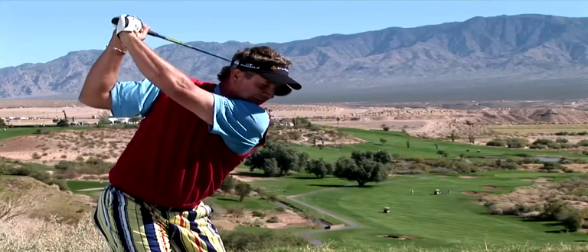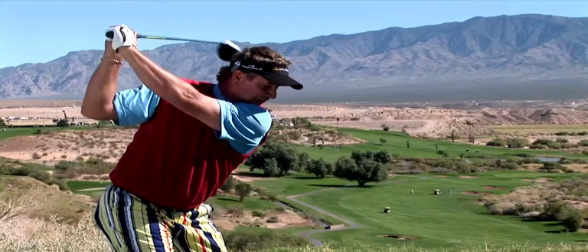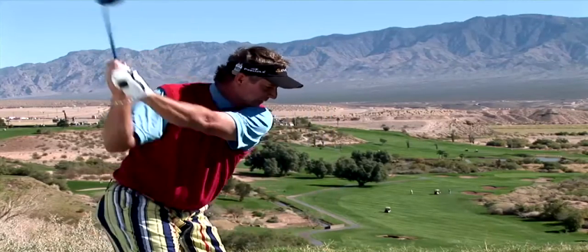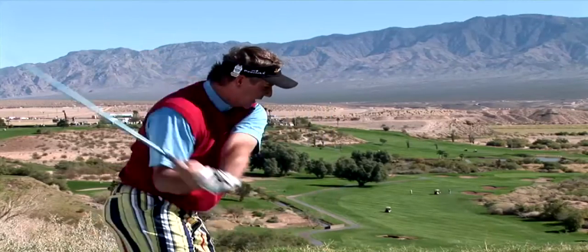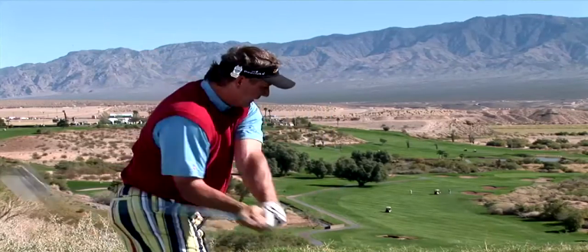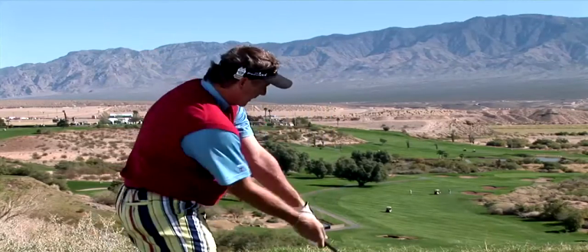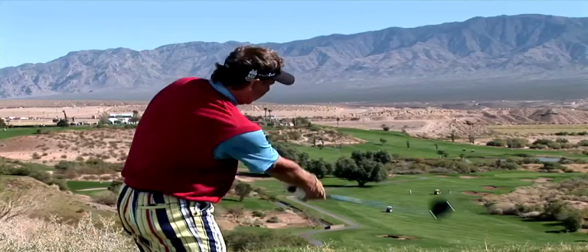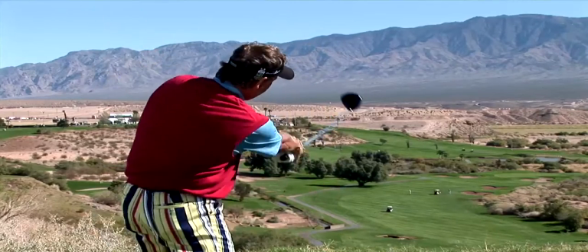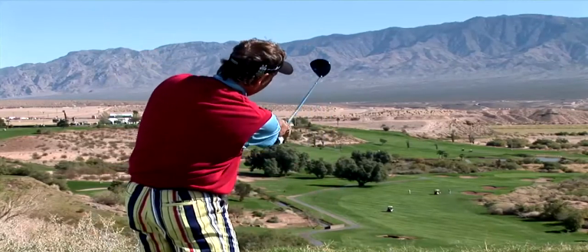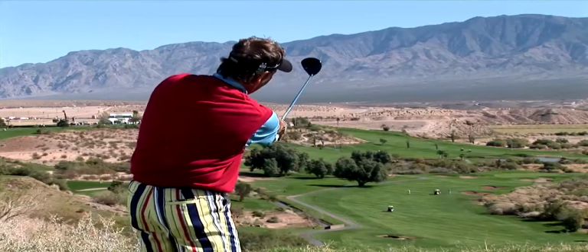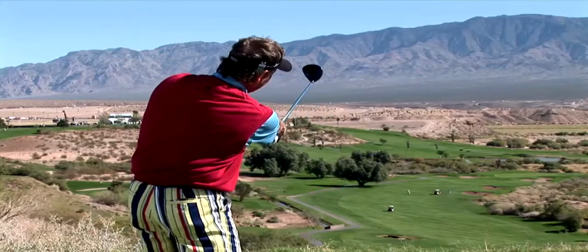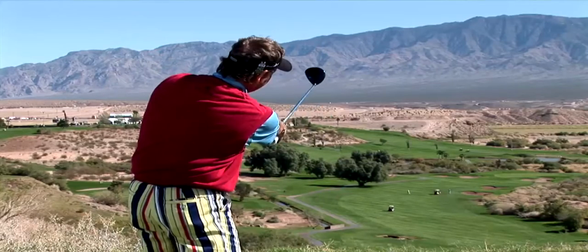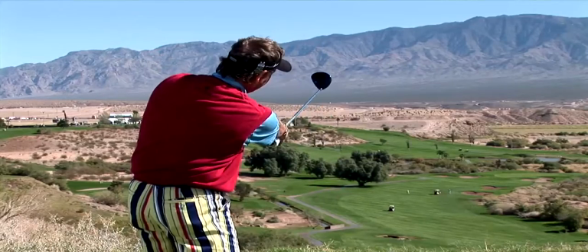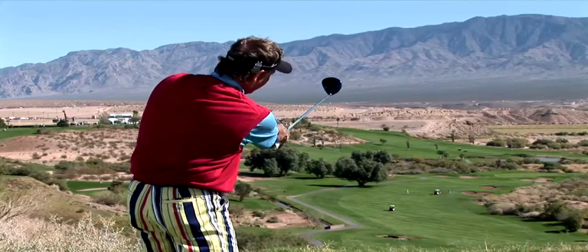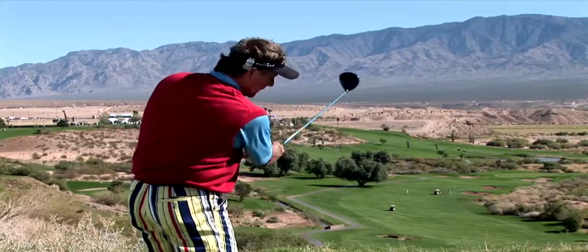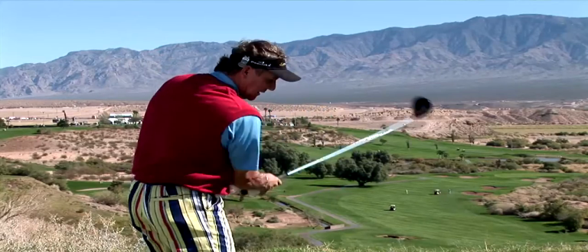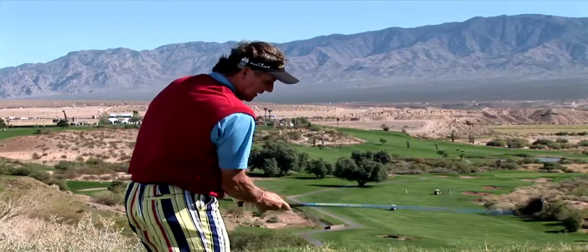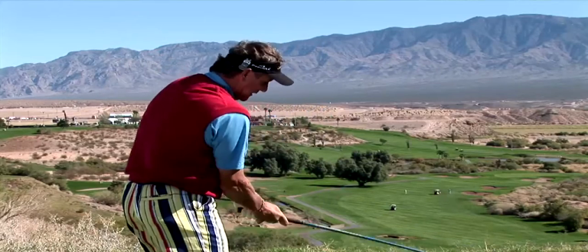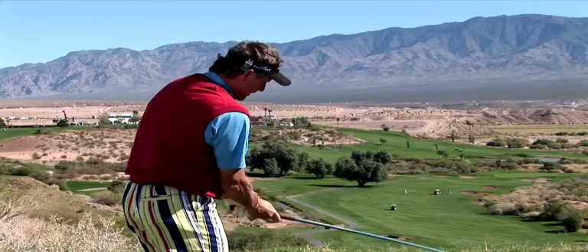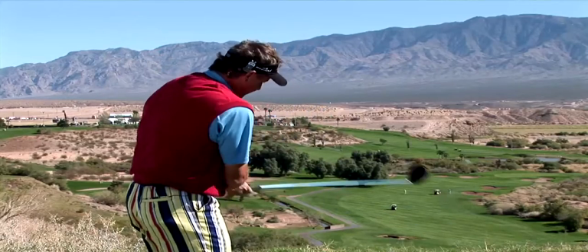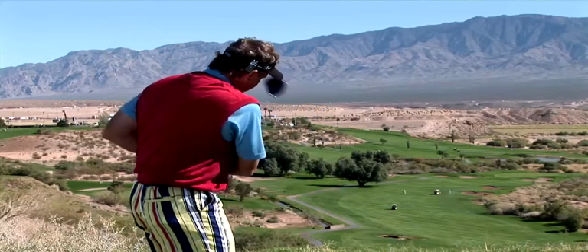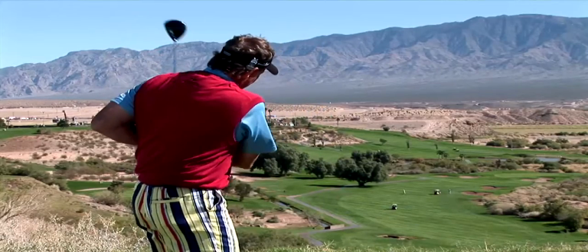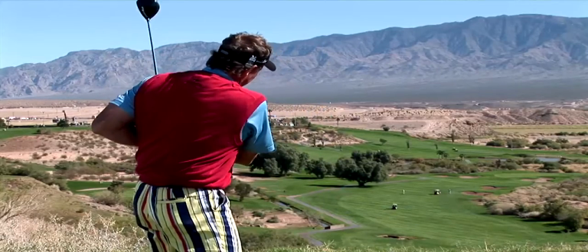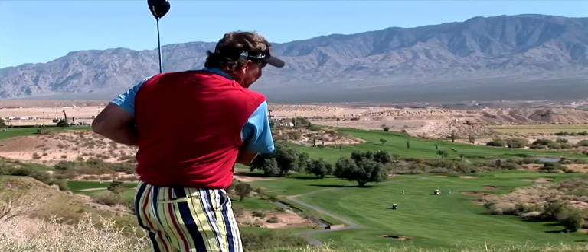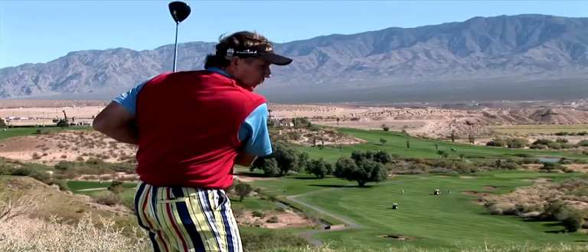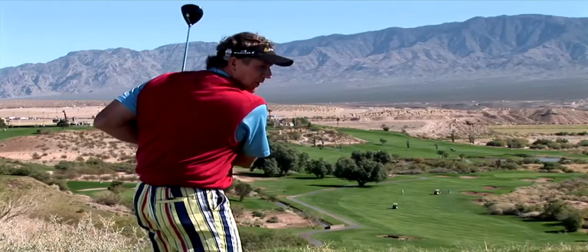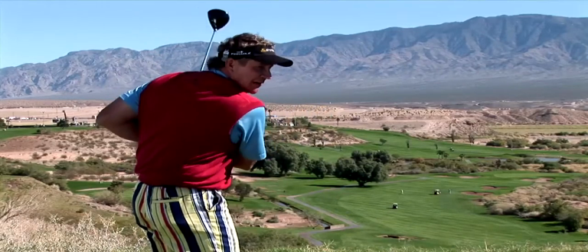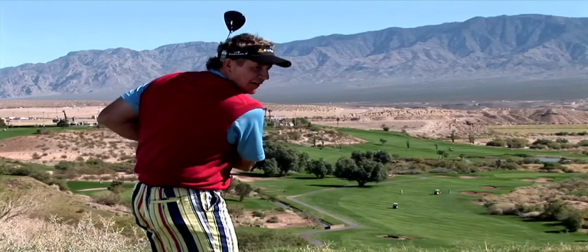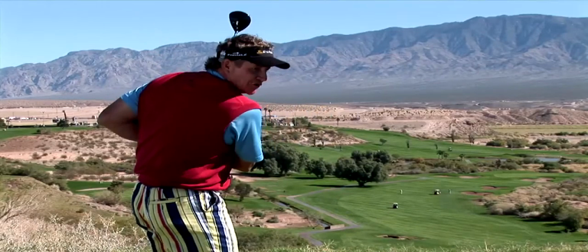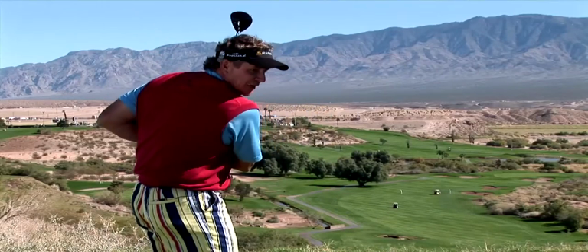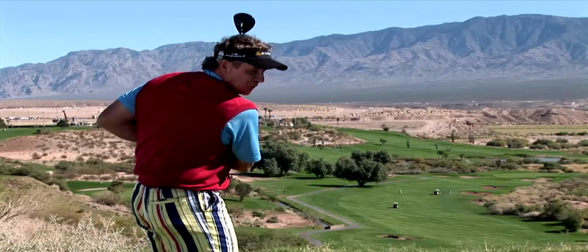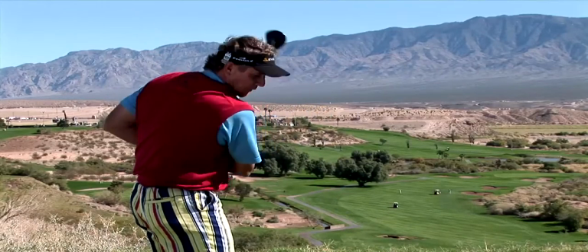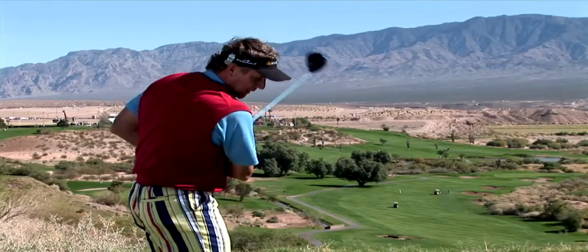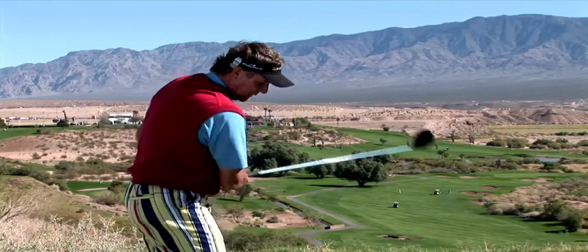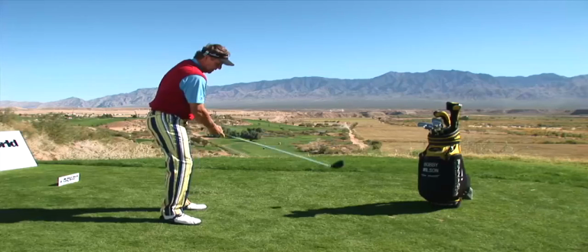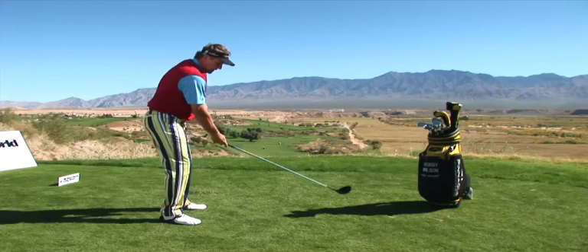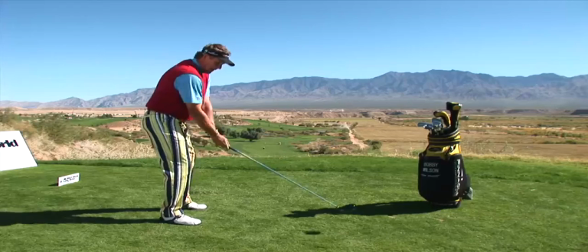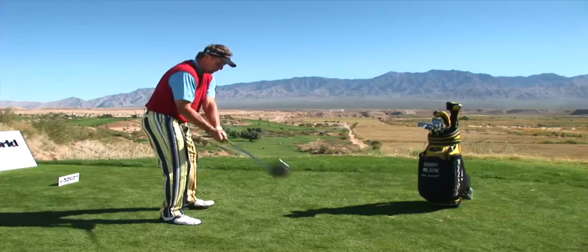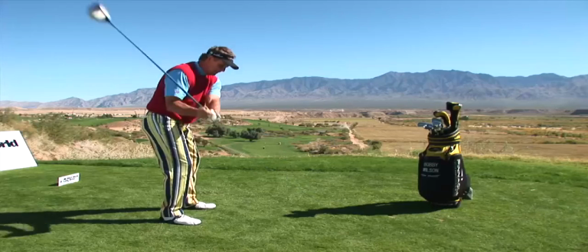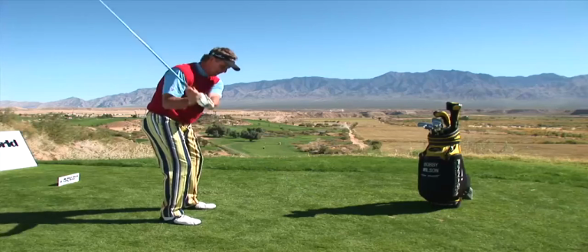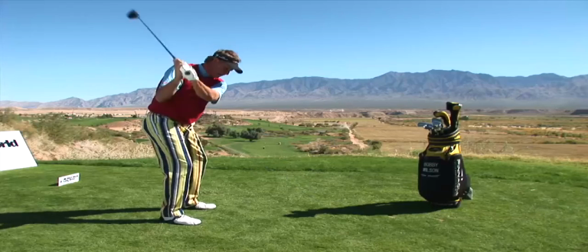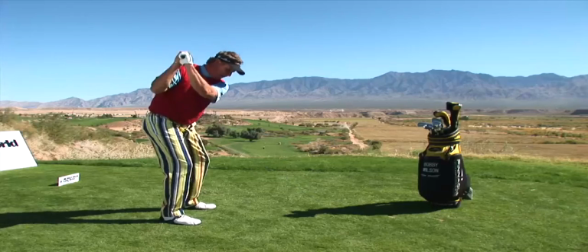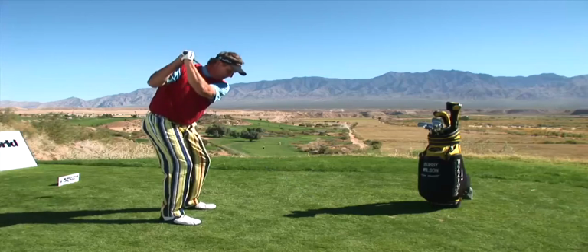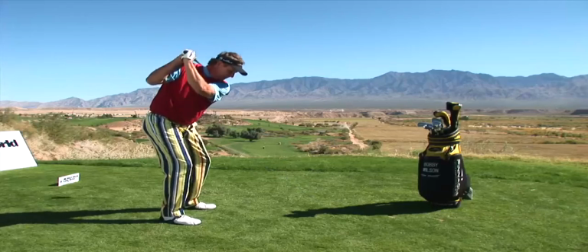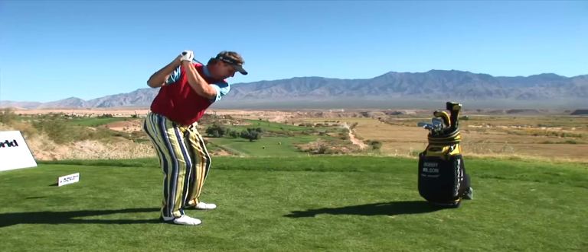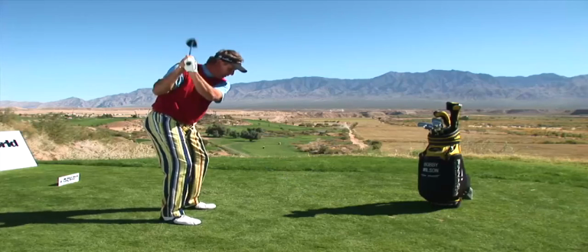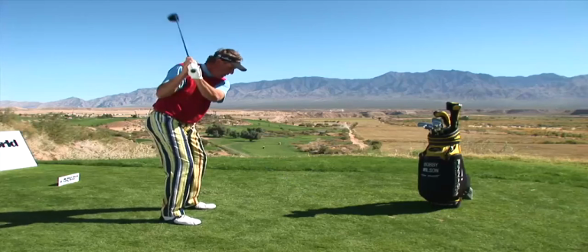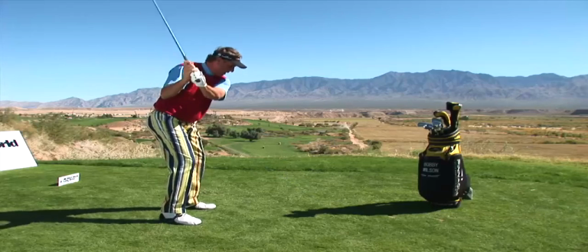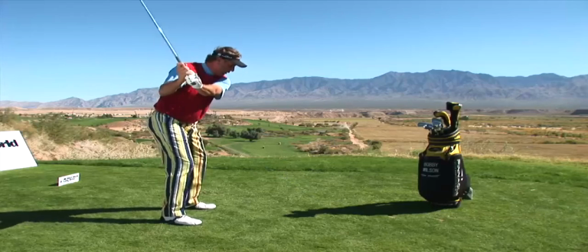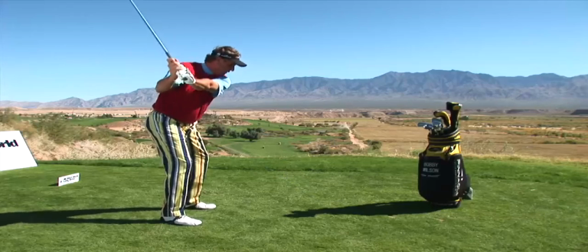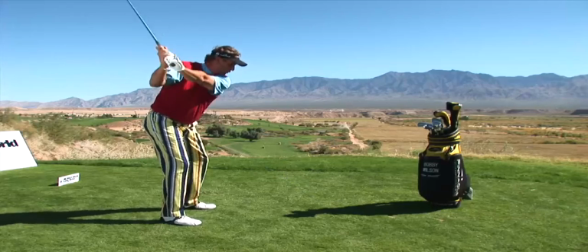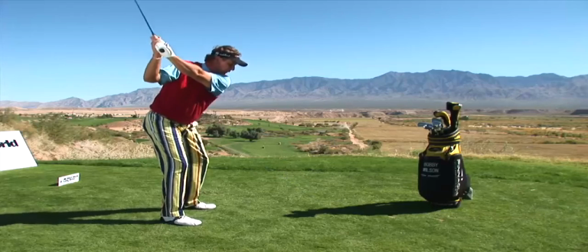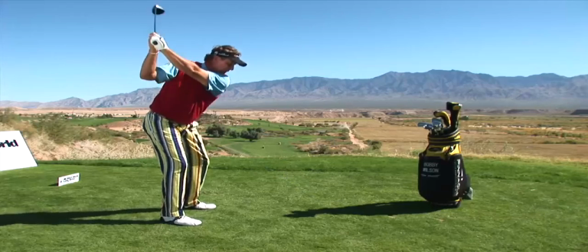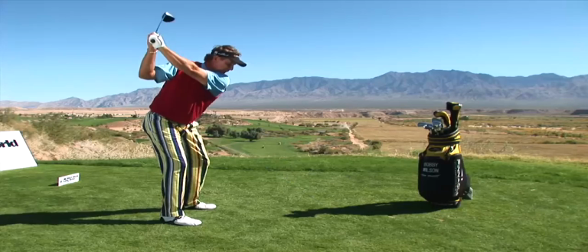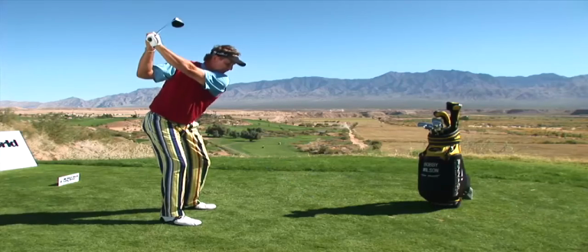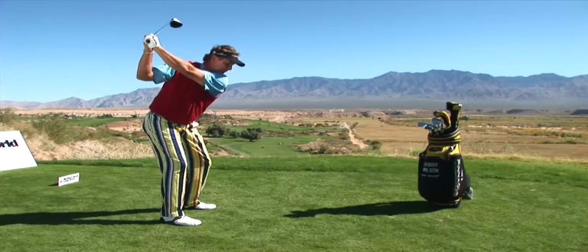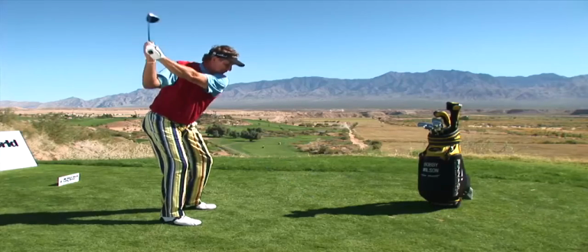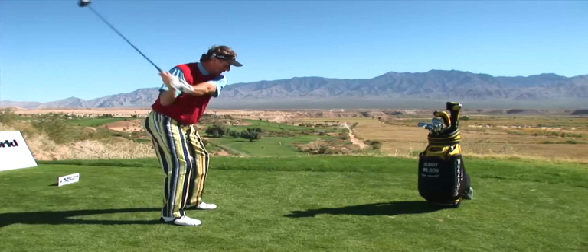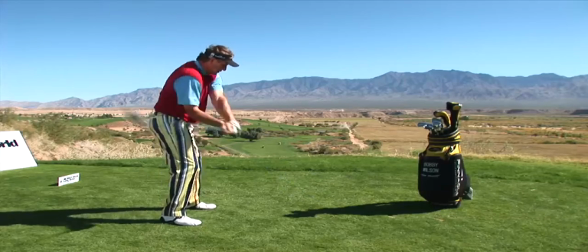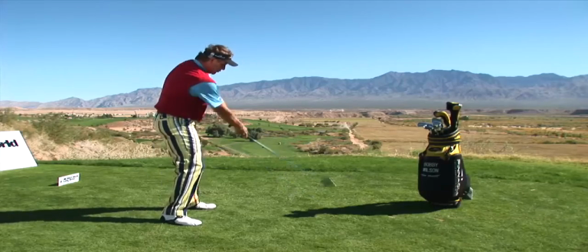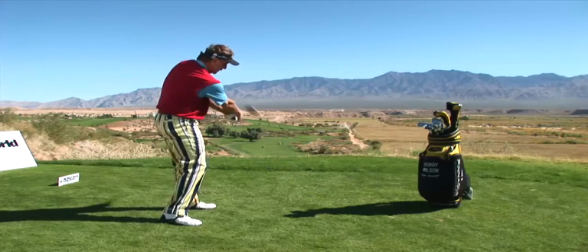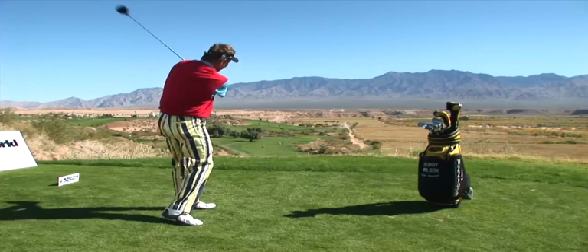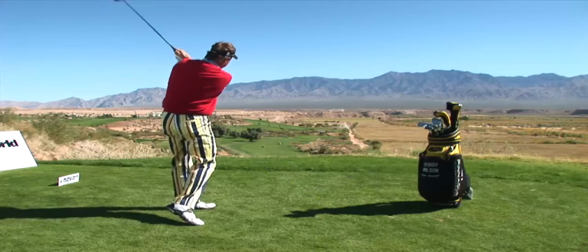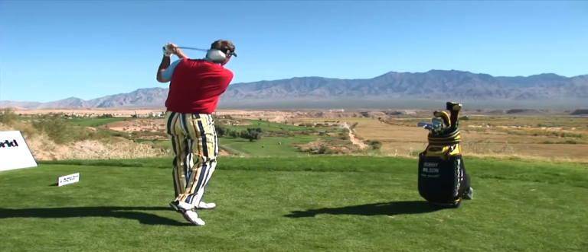Look how that club will go out in front of me — never around in what we call the chicken wing. I don't want that club here; I want it away from me so I can swing it through.